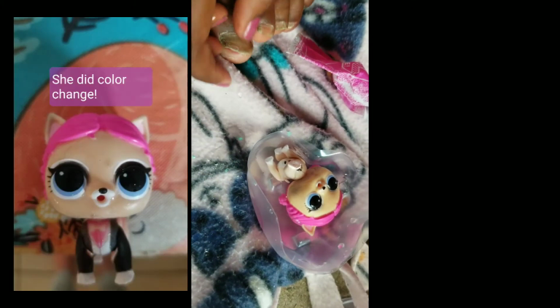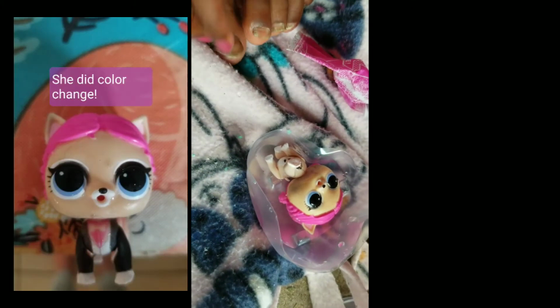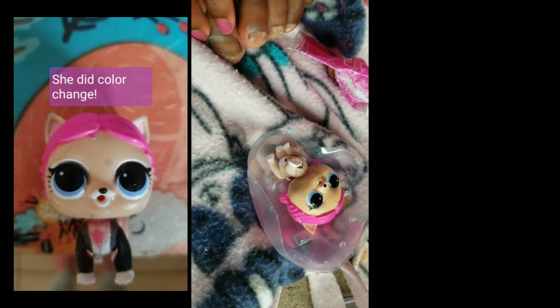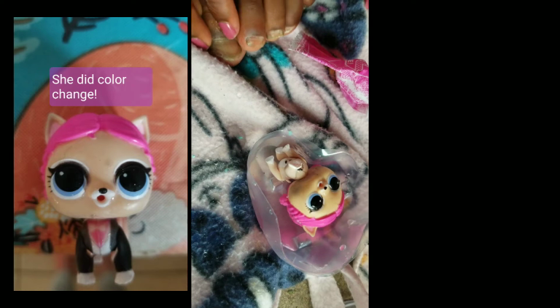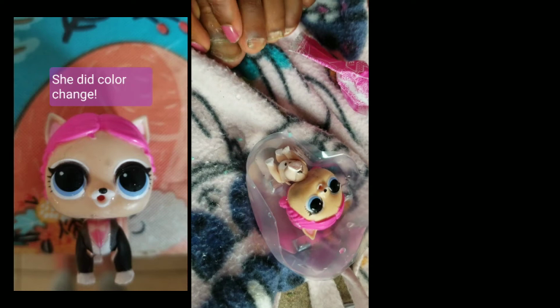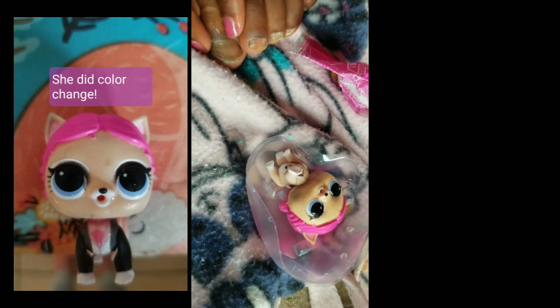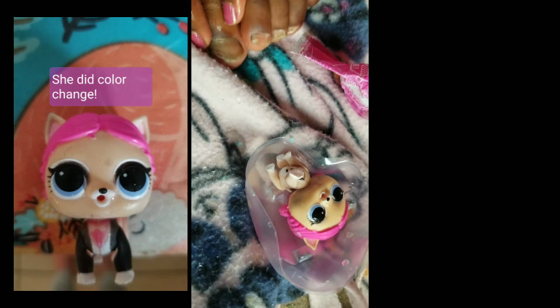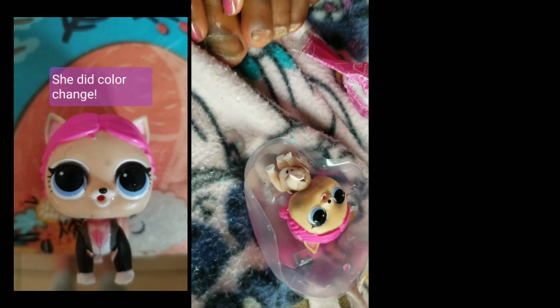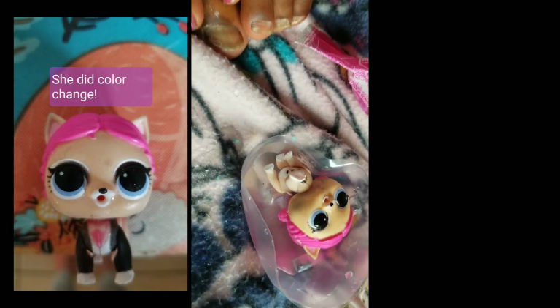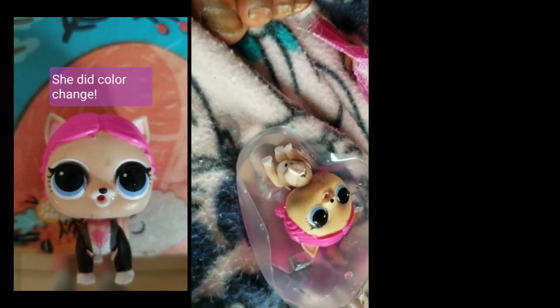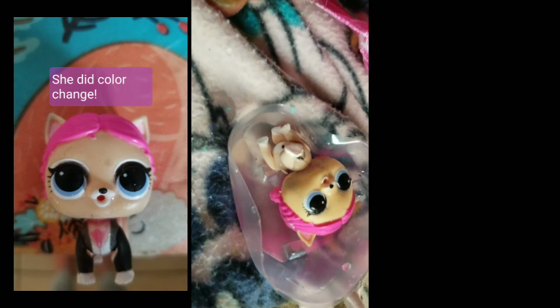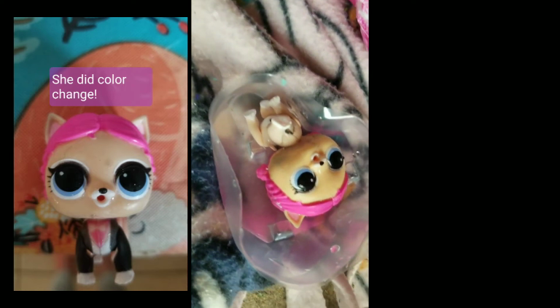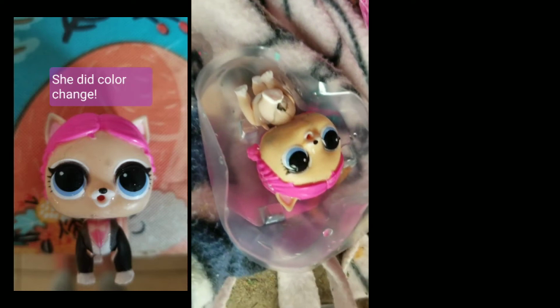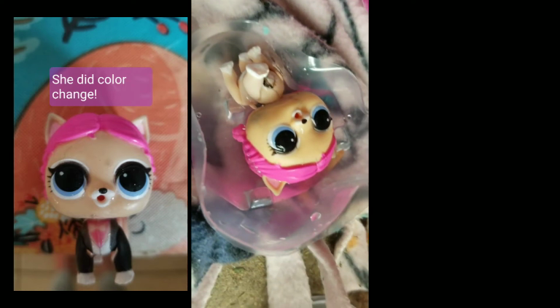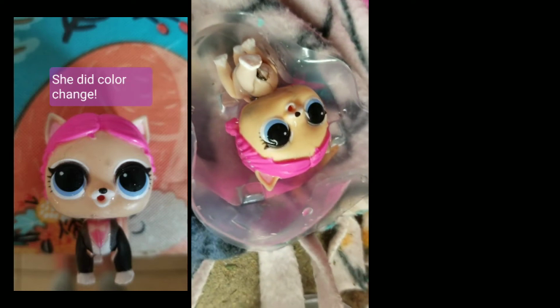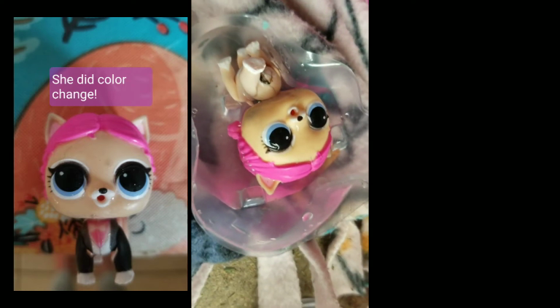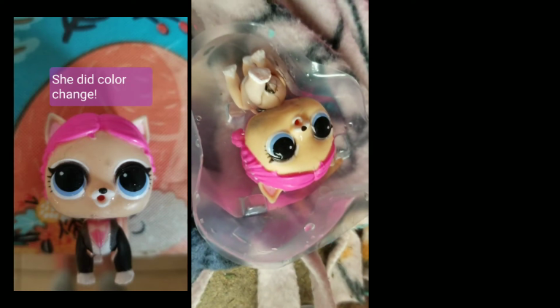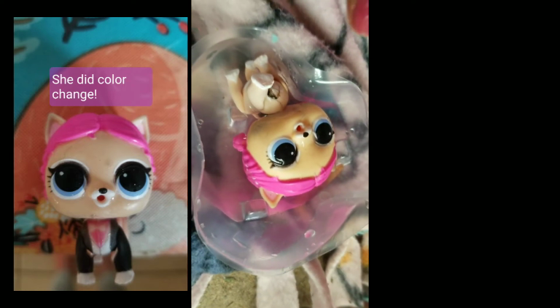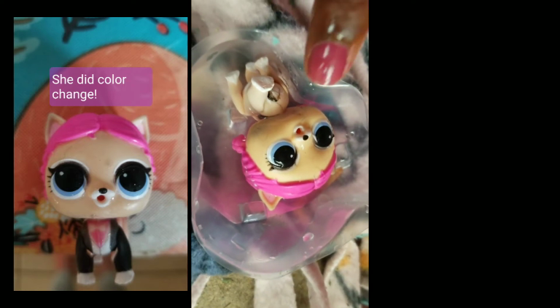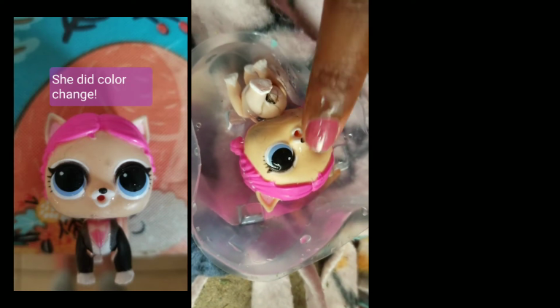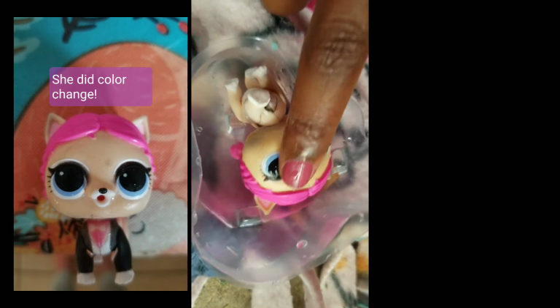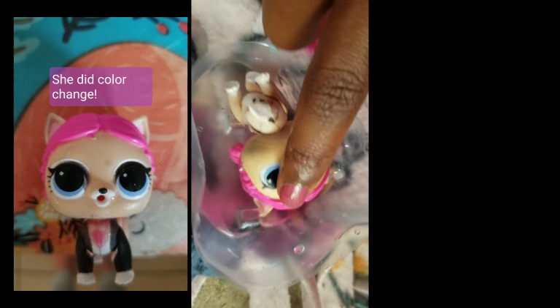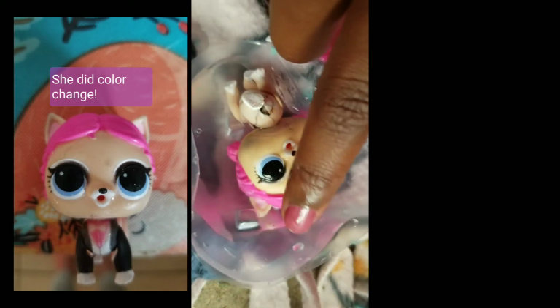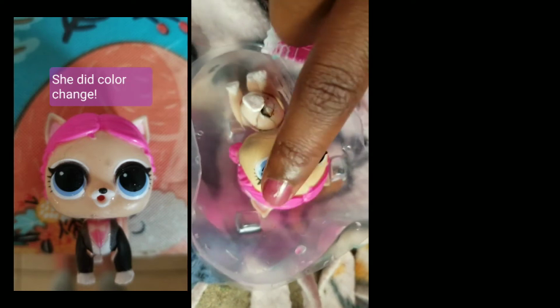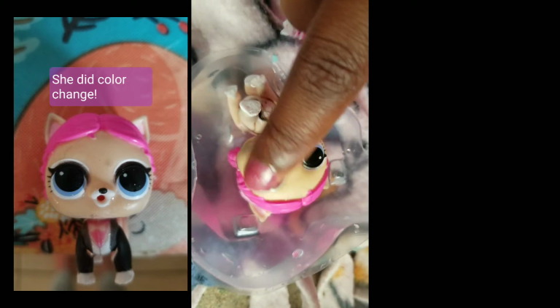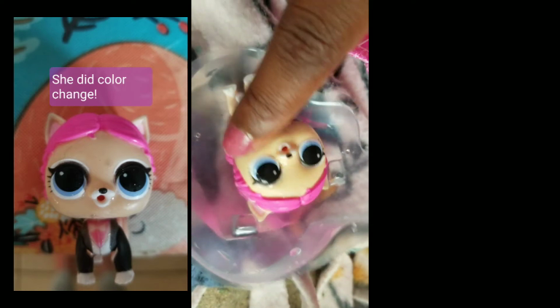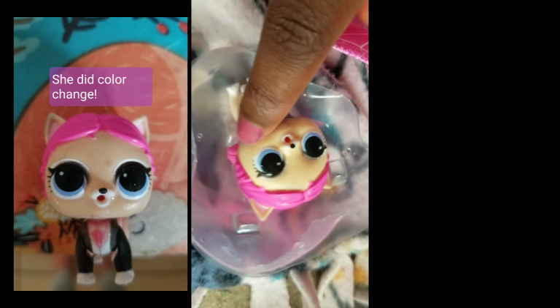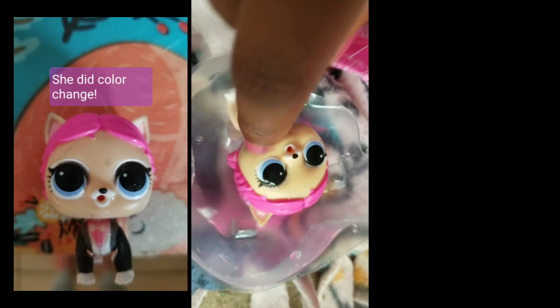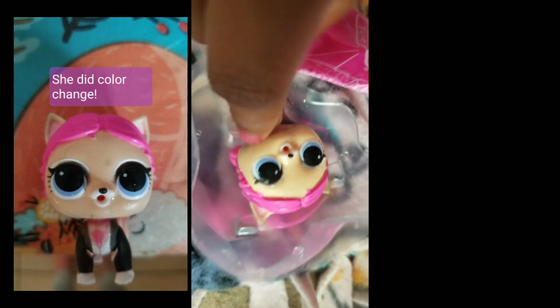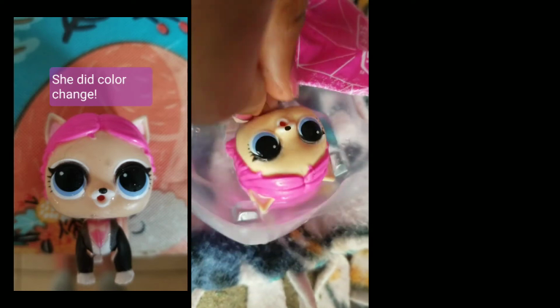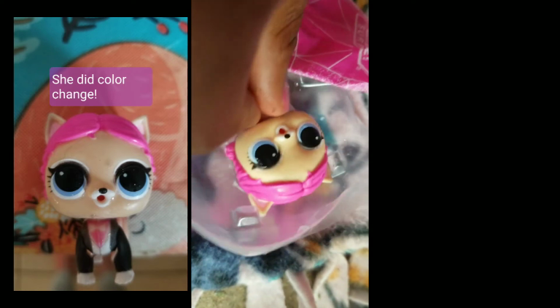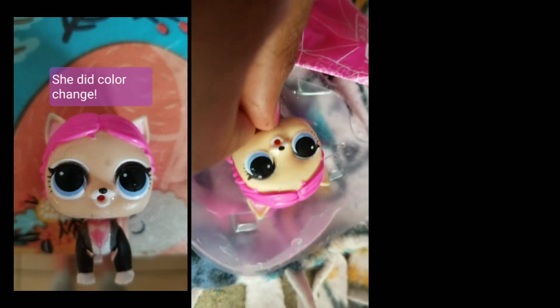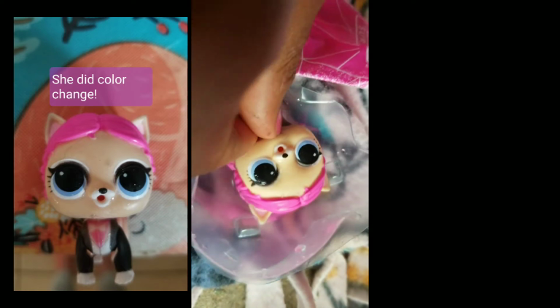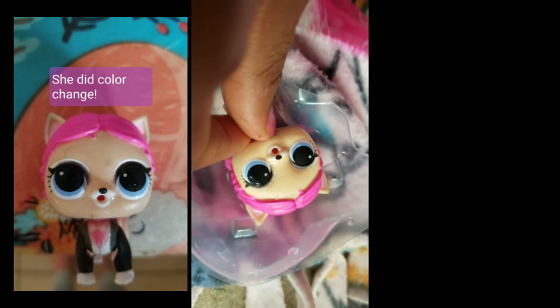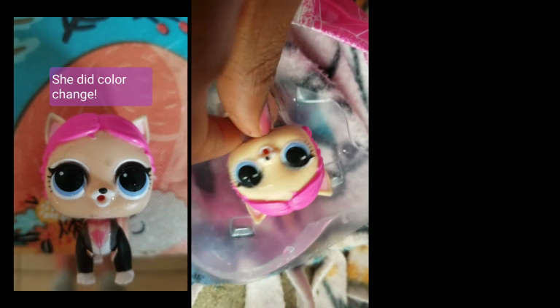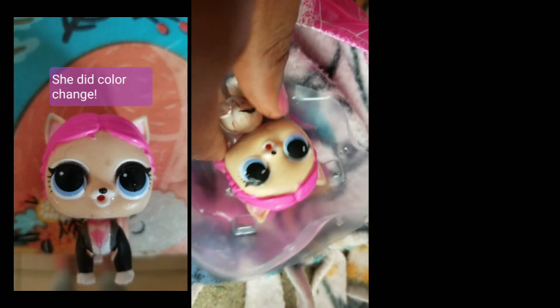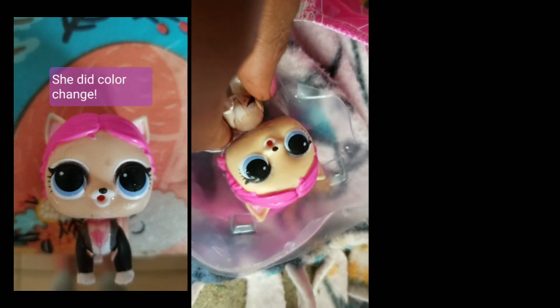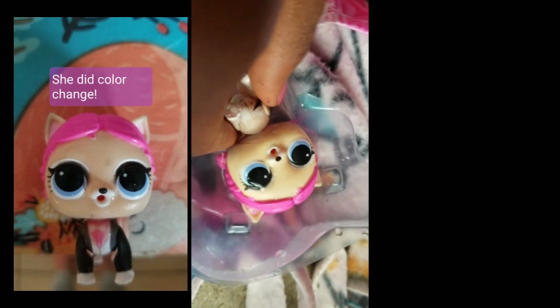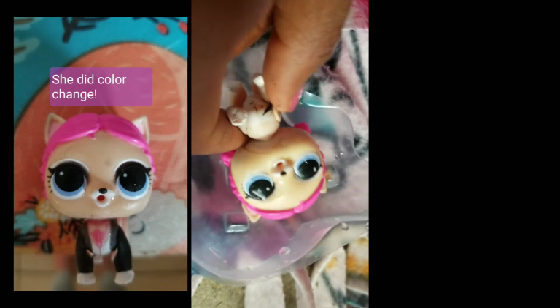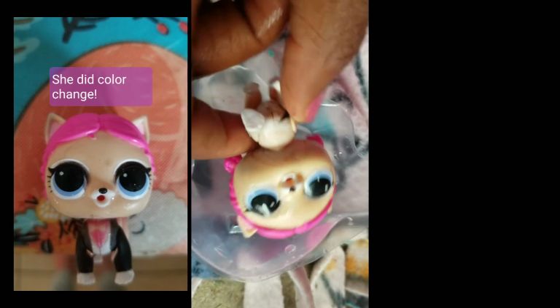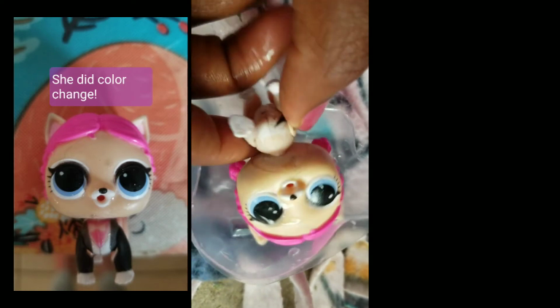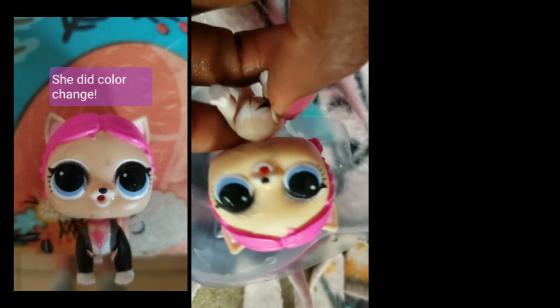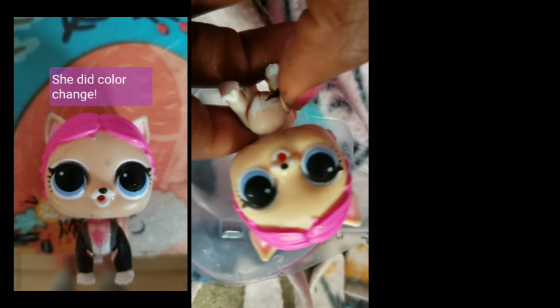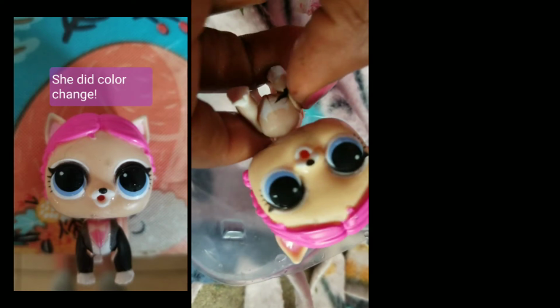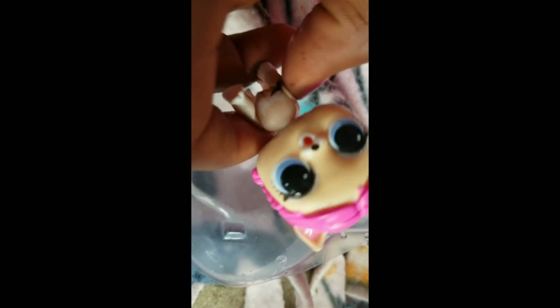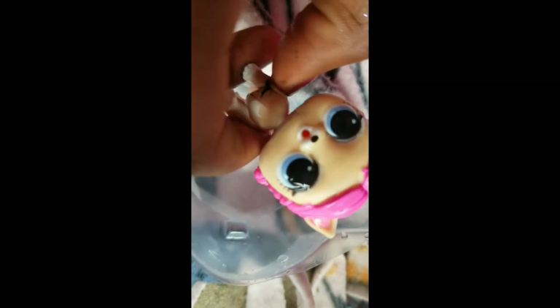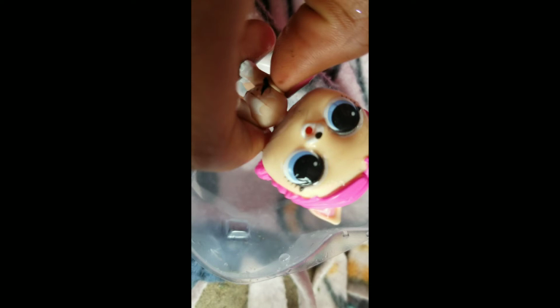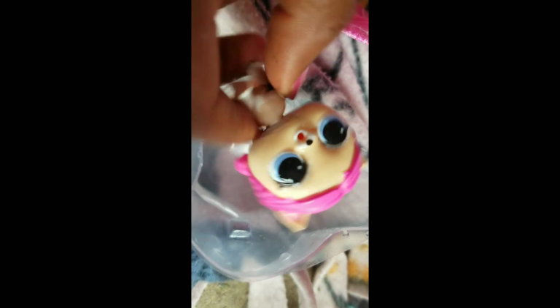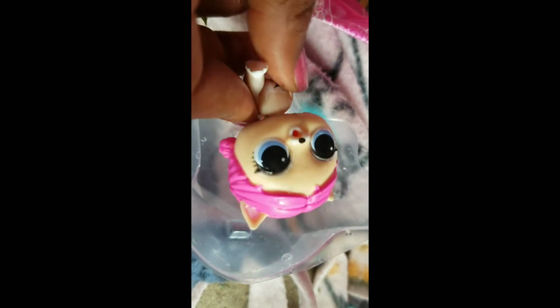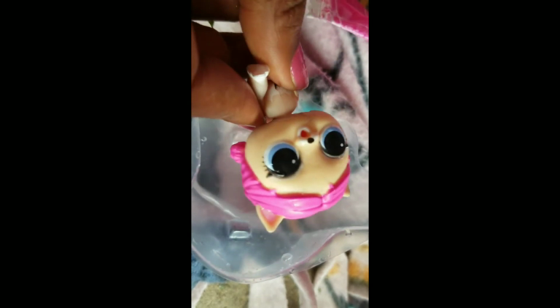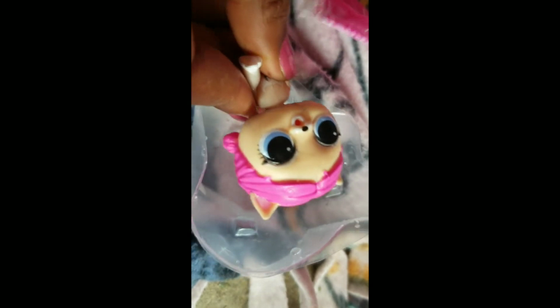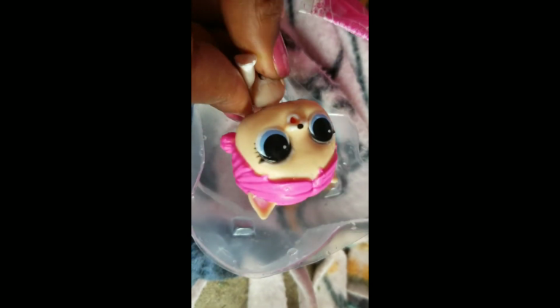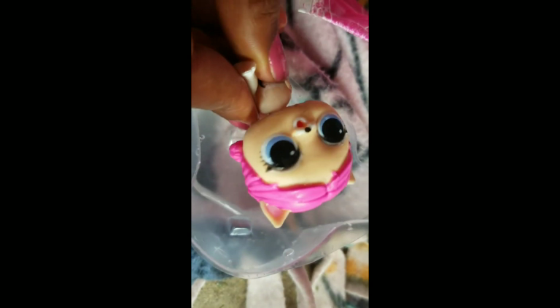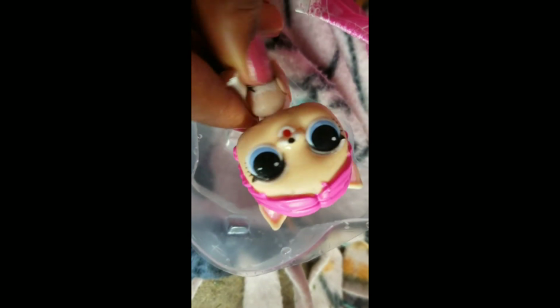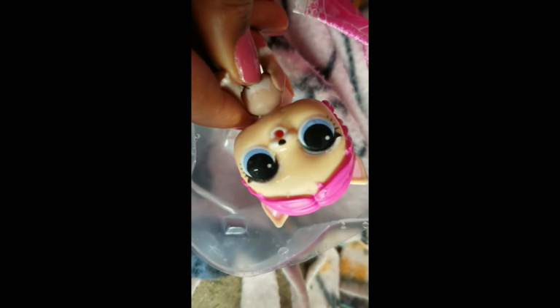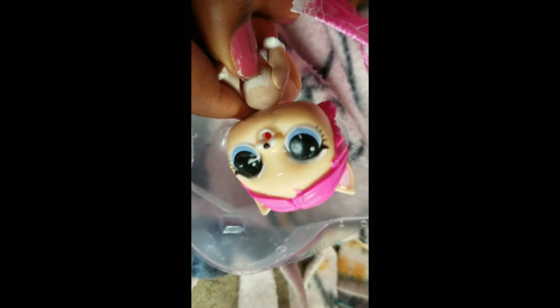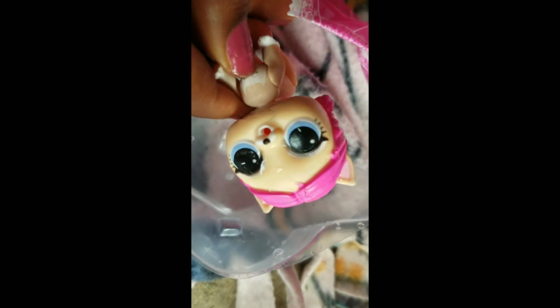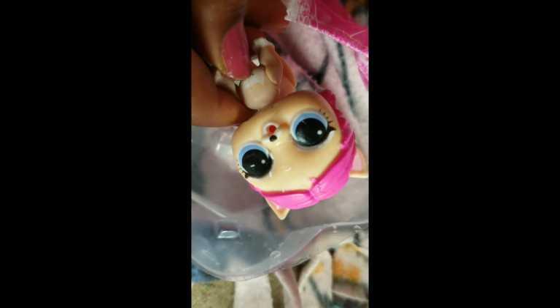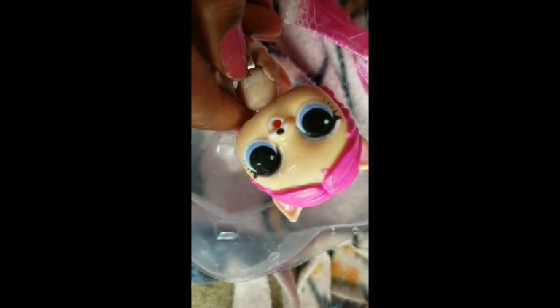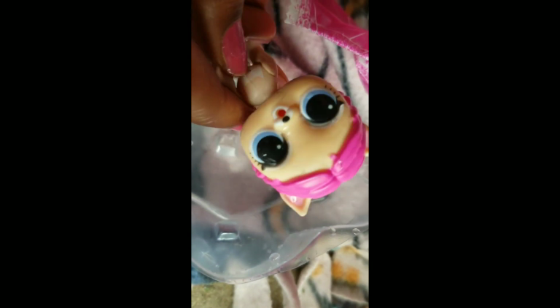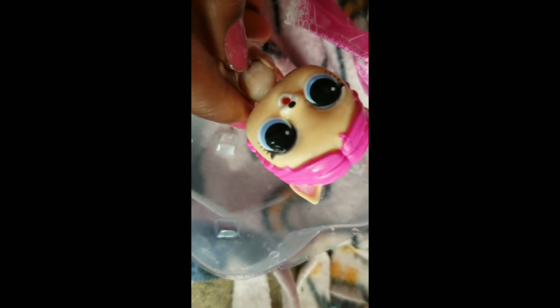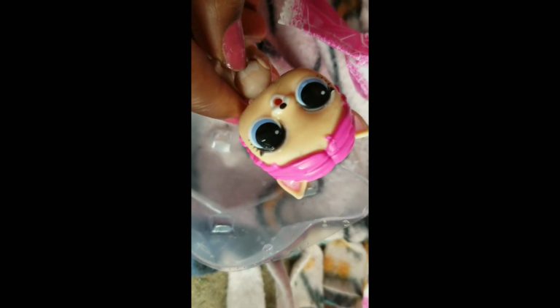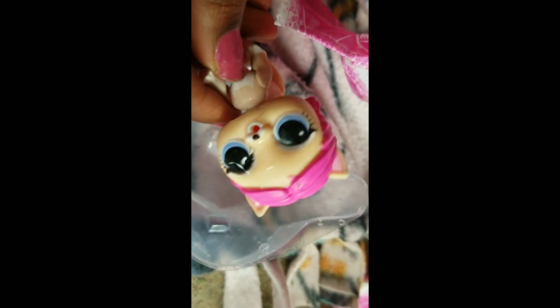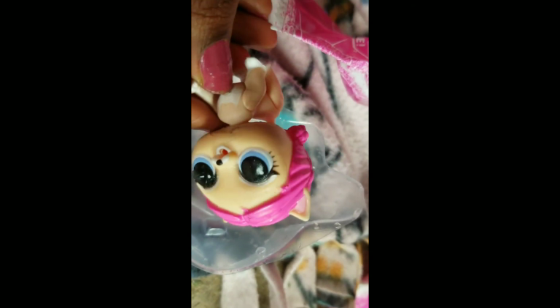I hope you guys enjoyed my video. If you did, make sure to like, comment, and subscribe — and this little puppy wants you to, too. See you guys in the next video. Bye!